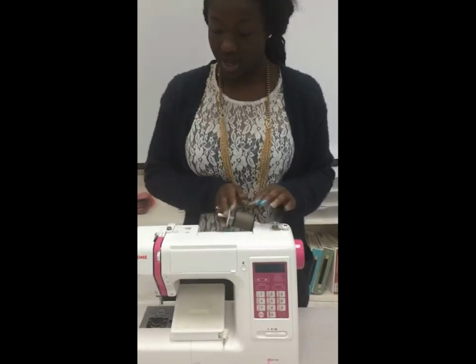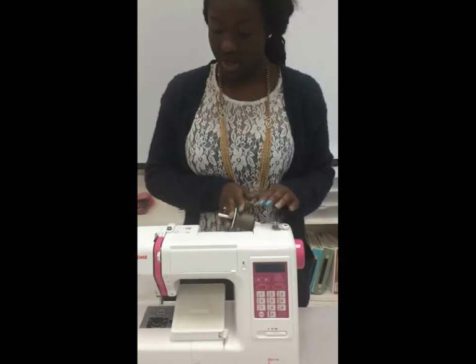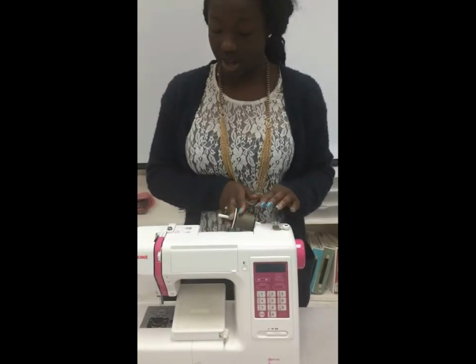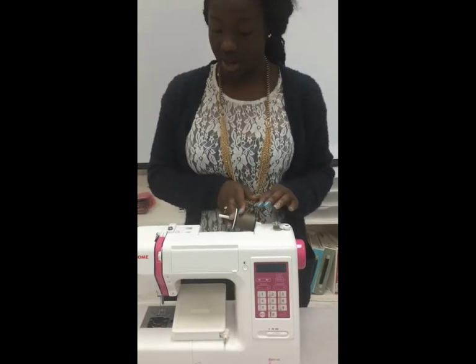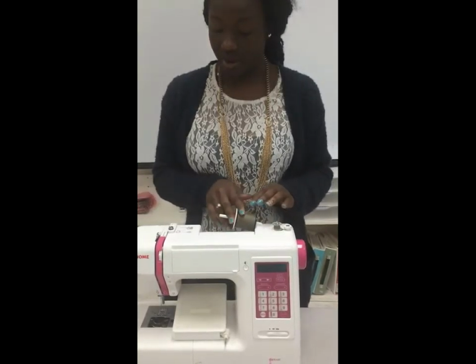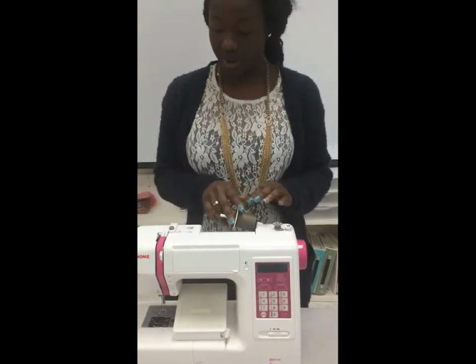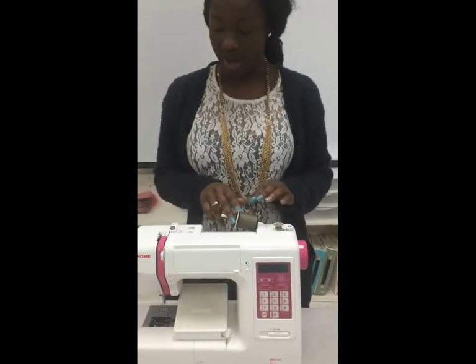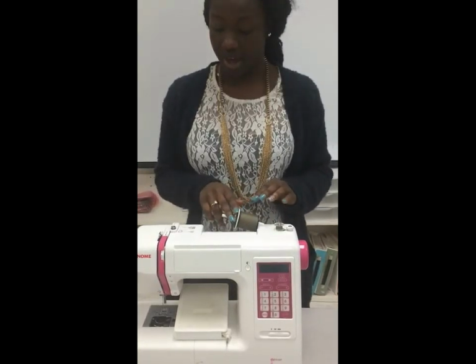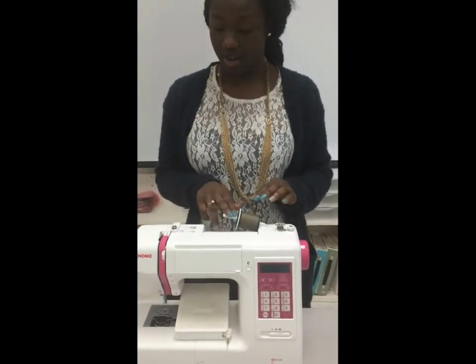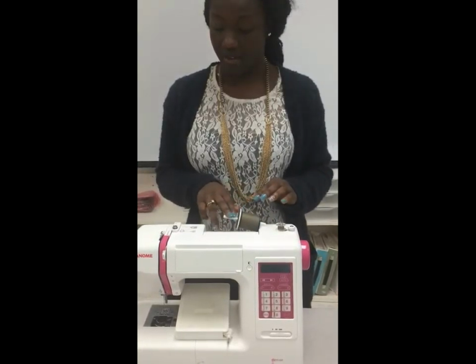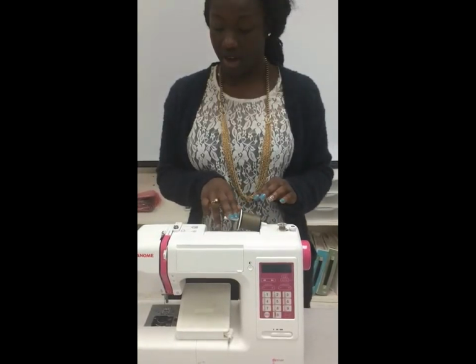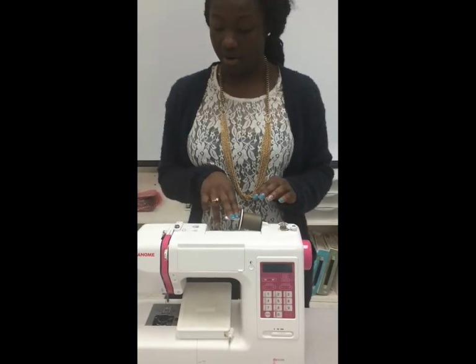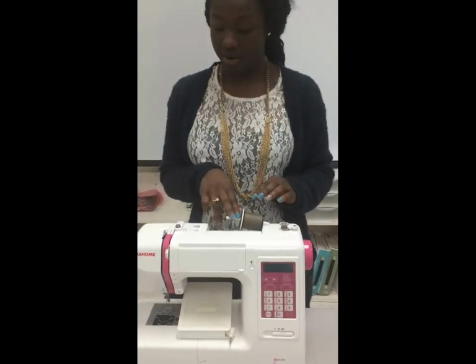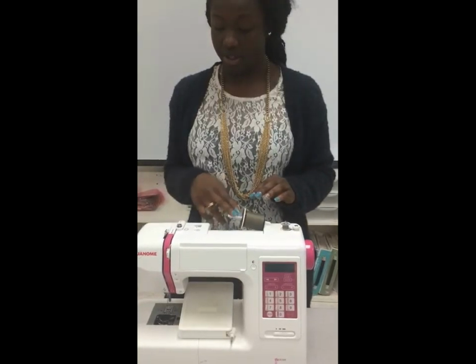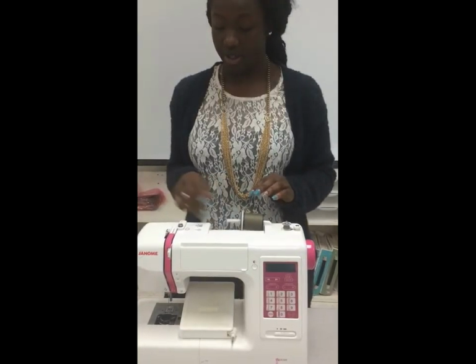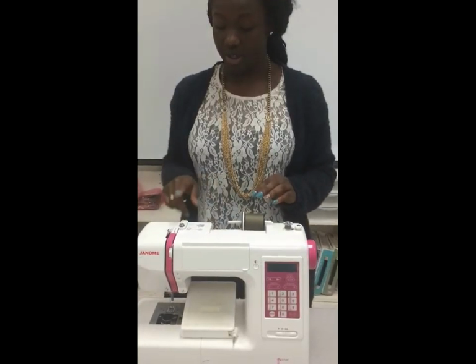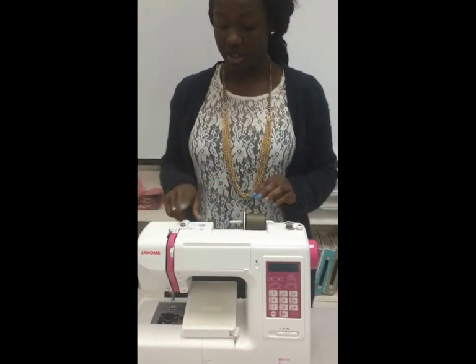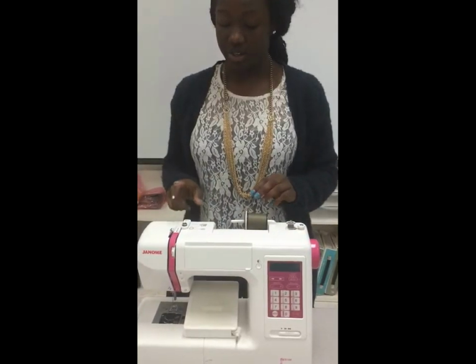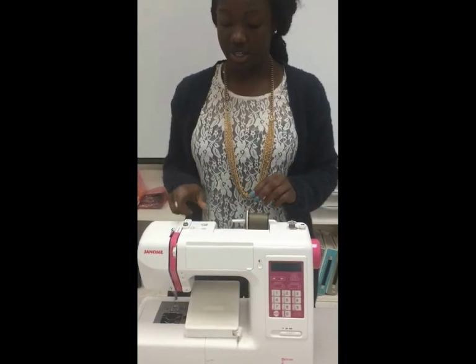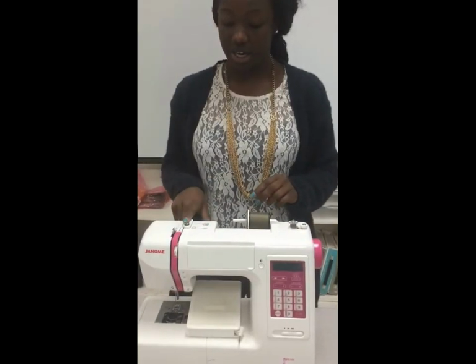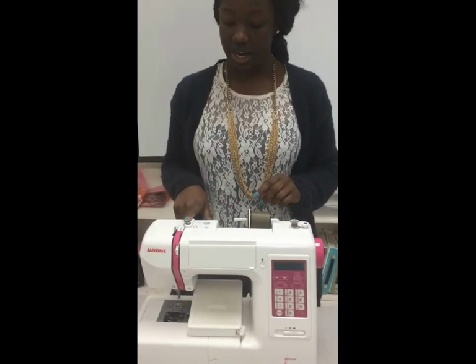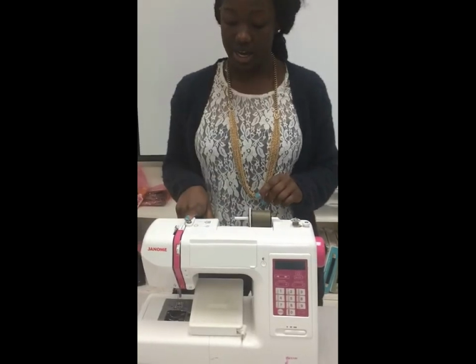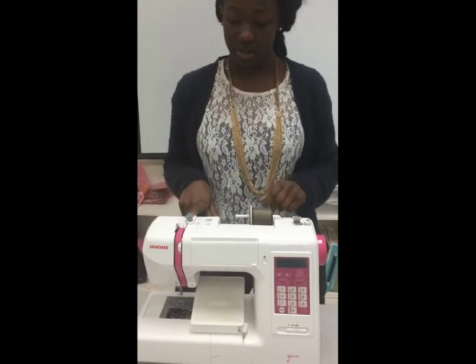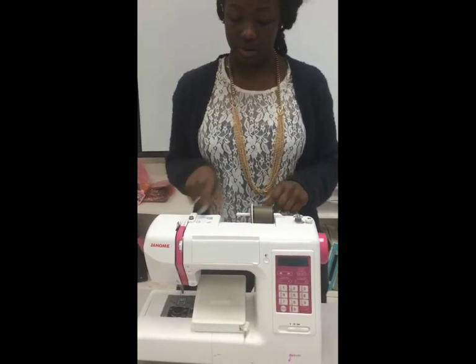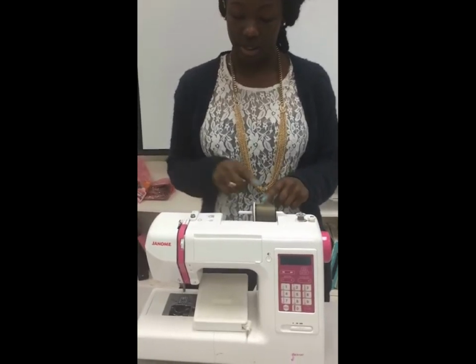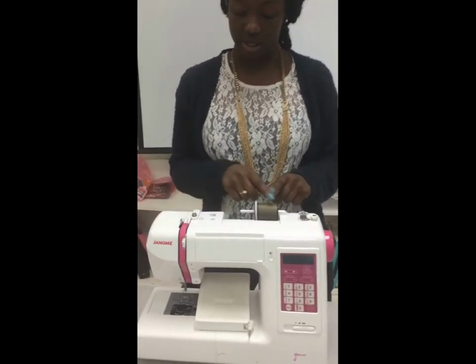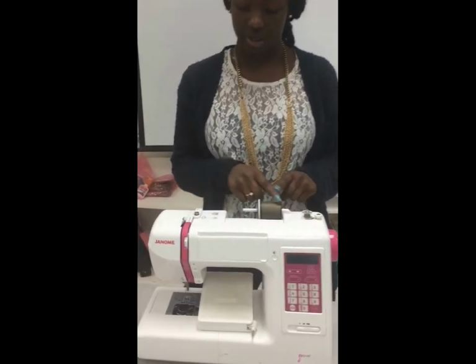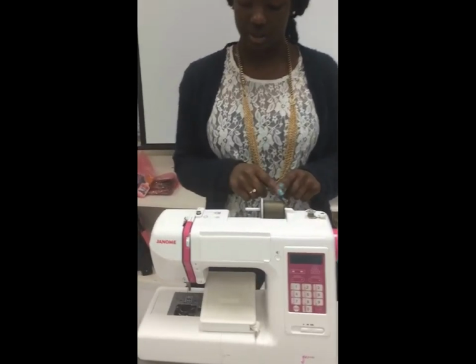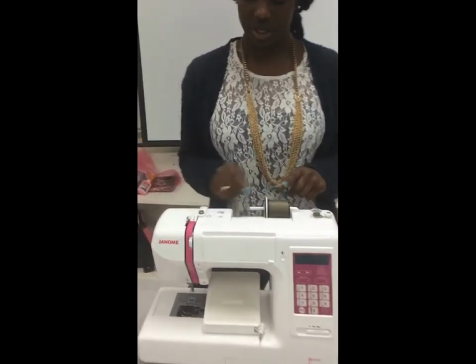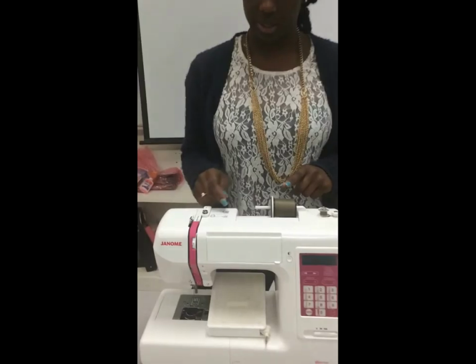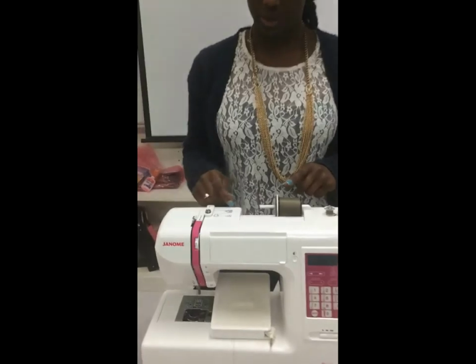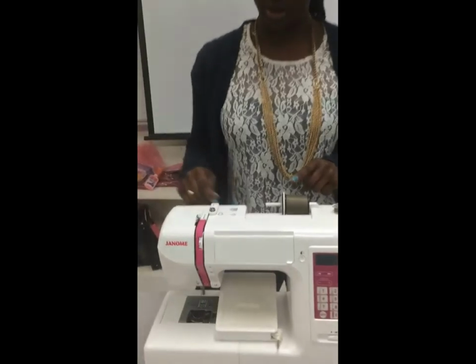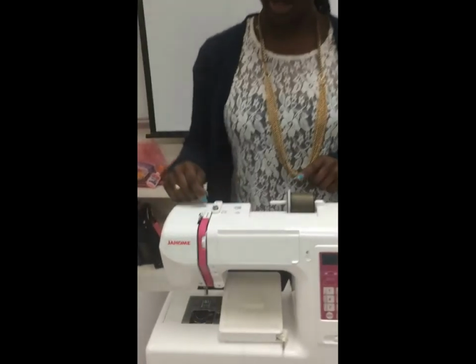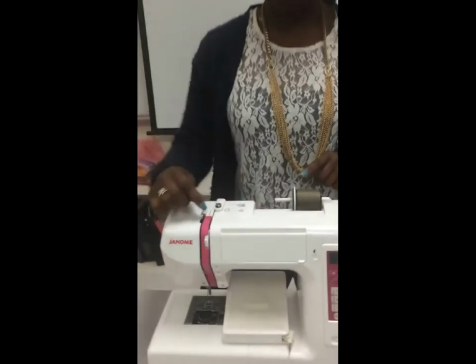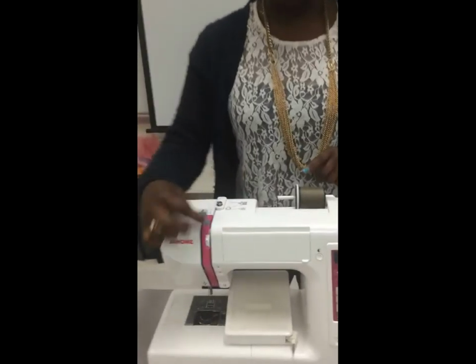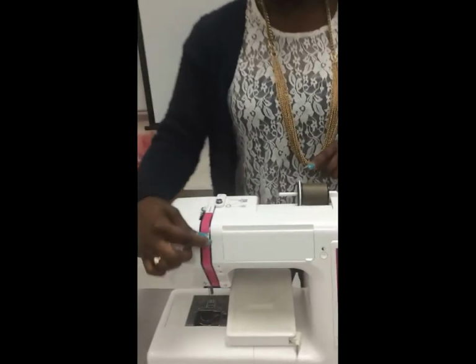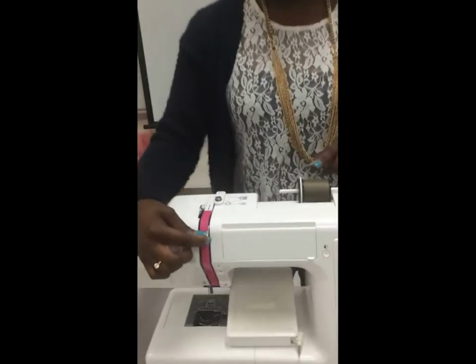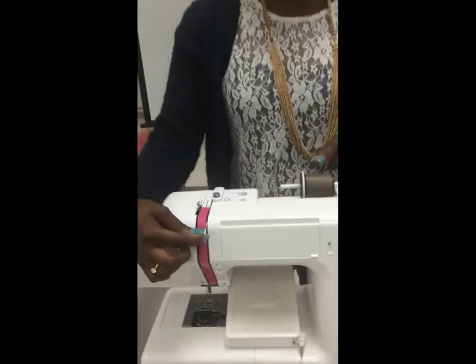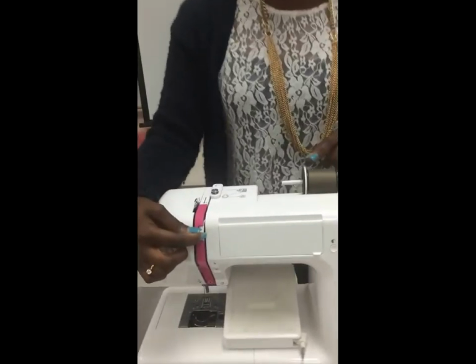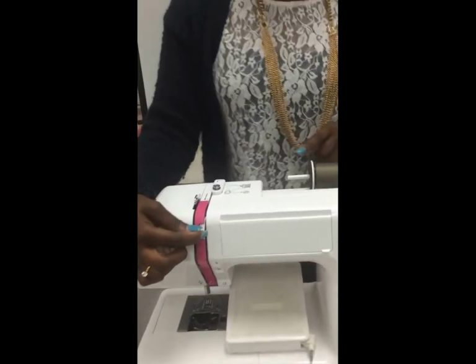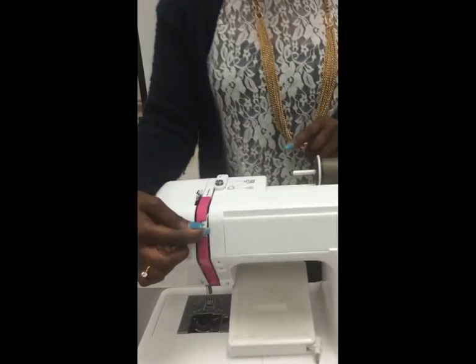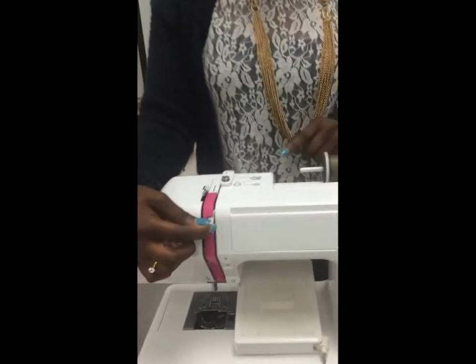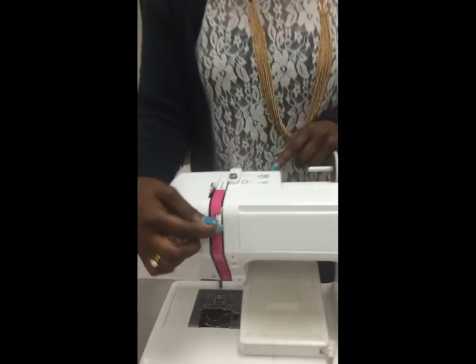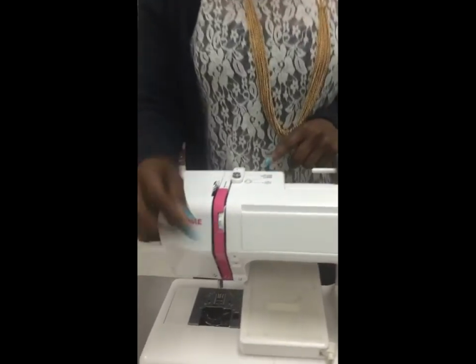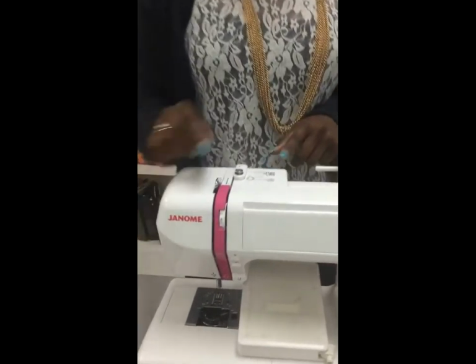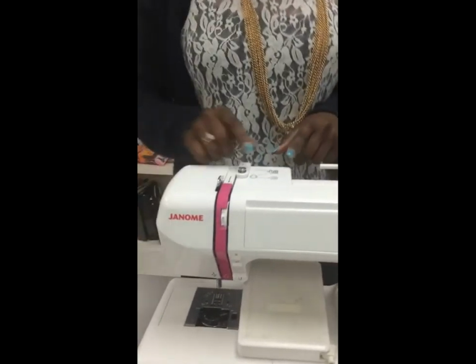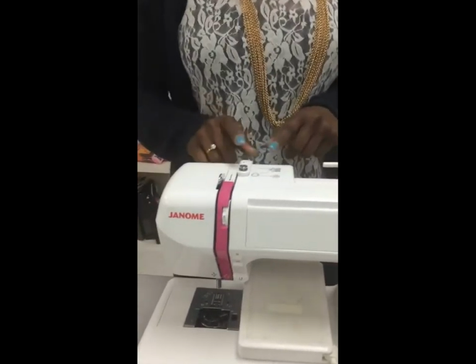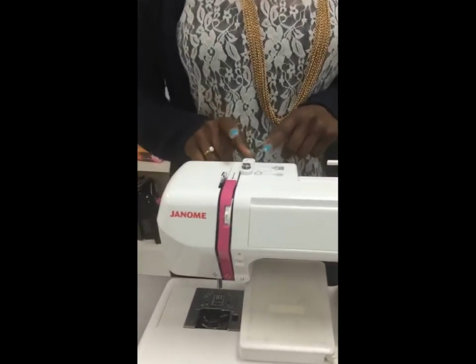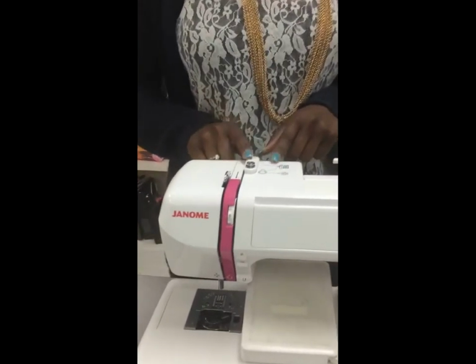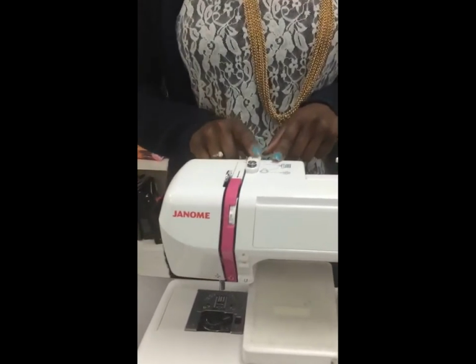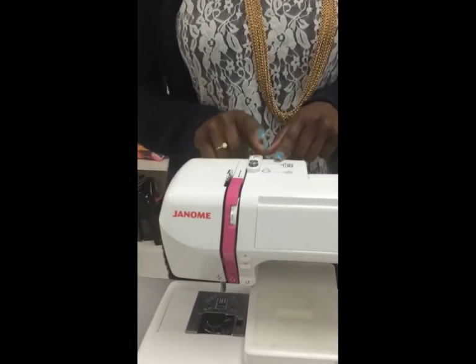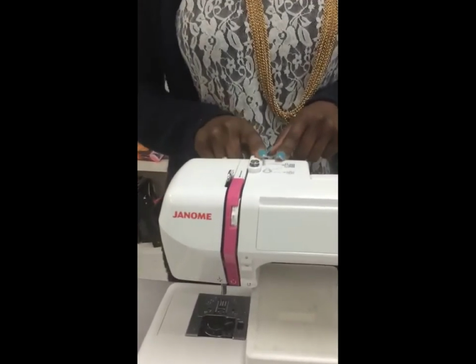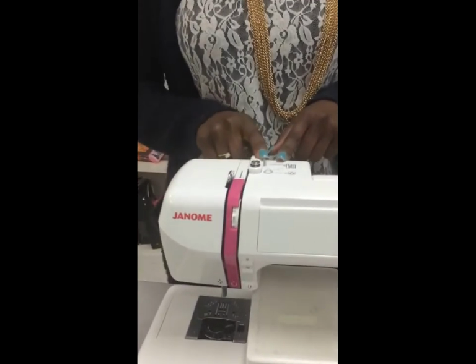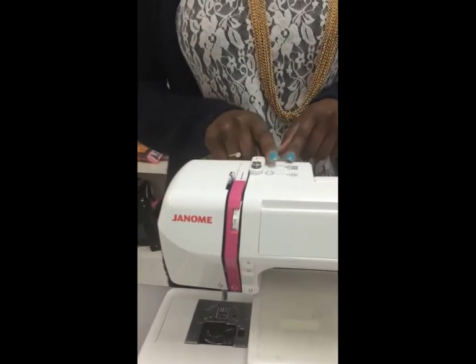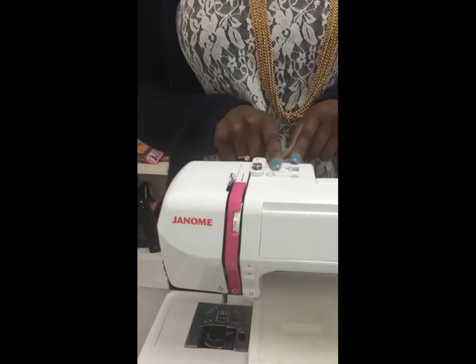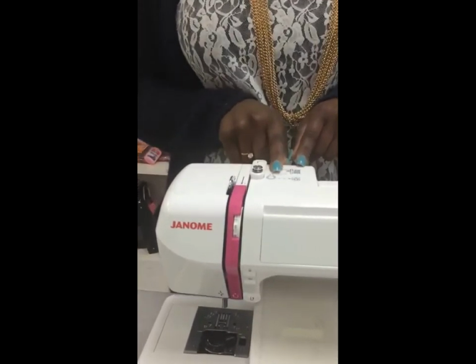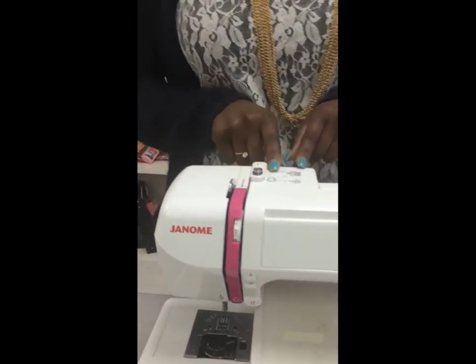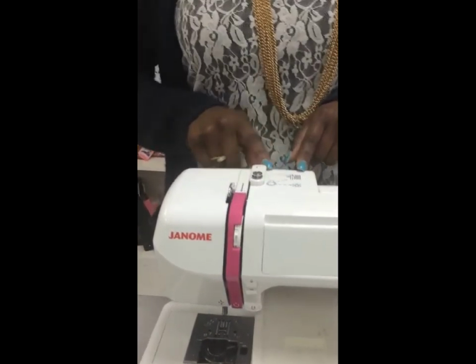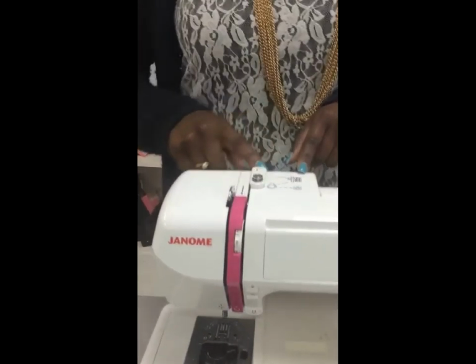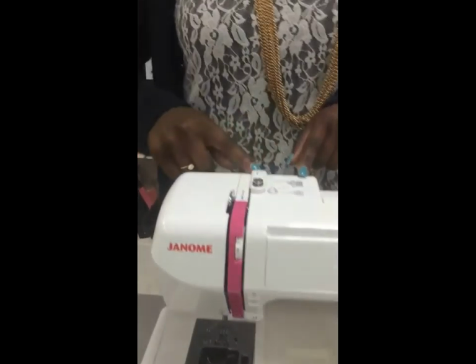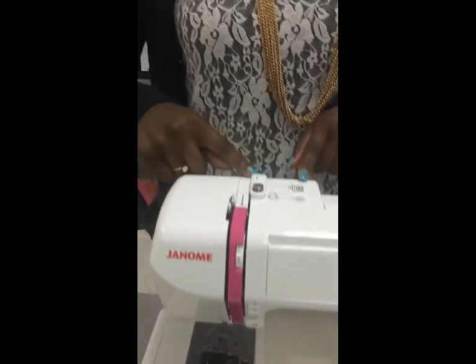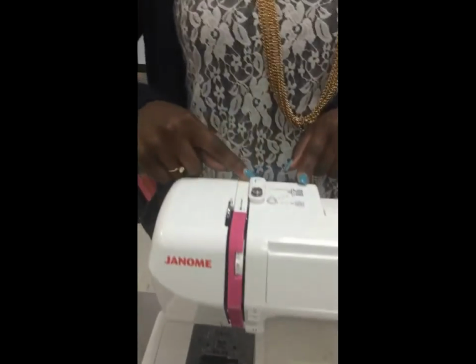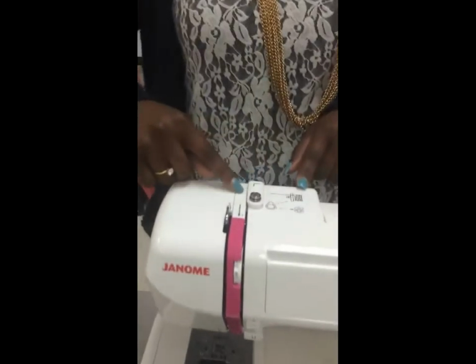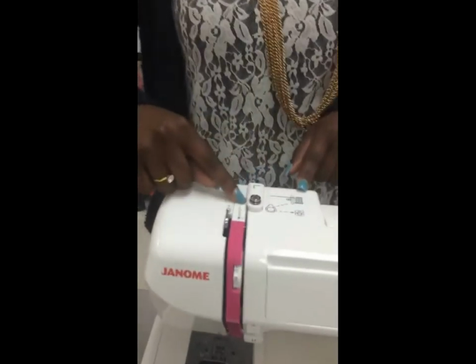Now we have our thread guide. You take your thread and guide it through the machine. This is your guide — it has directions marked on it.